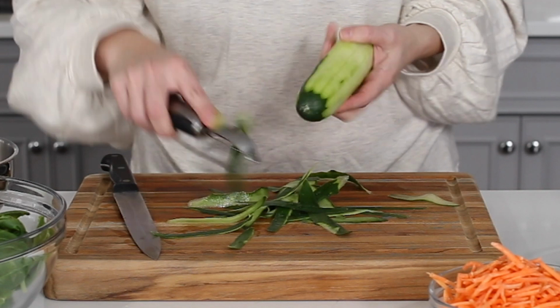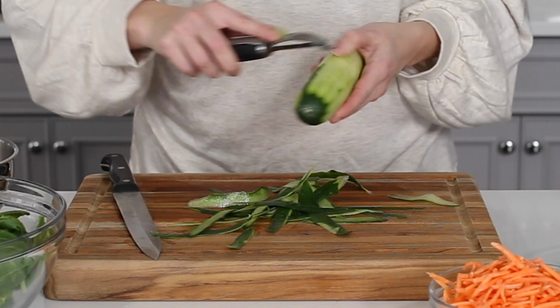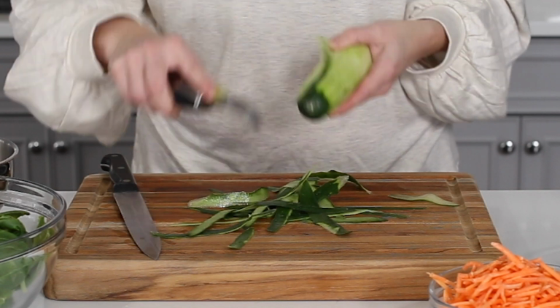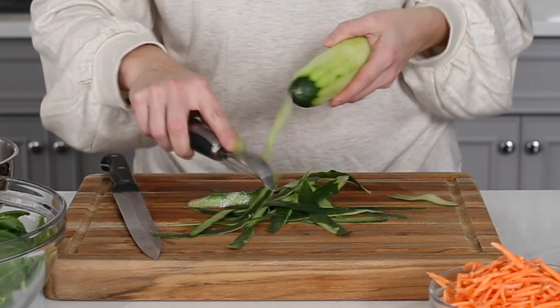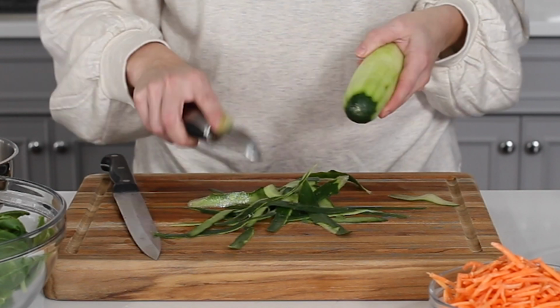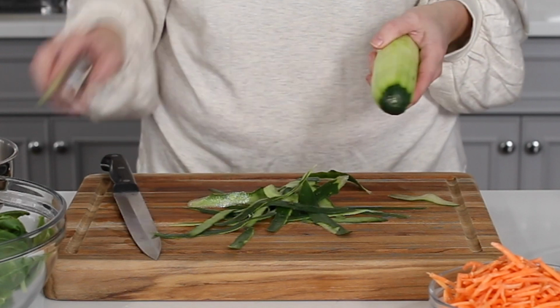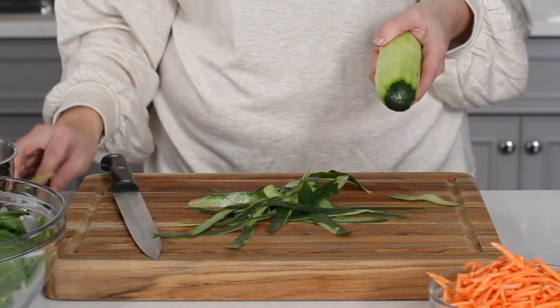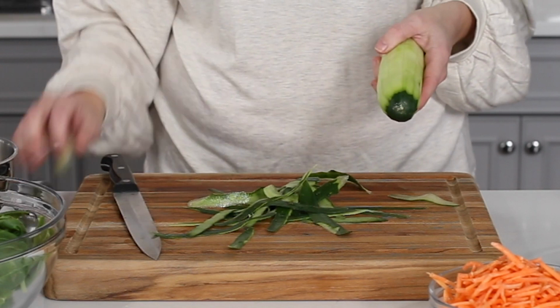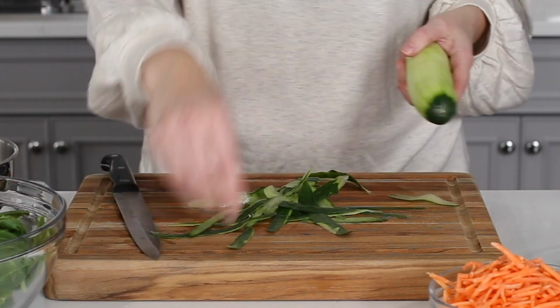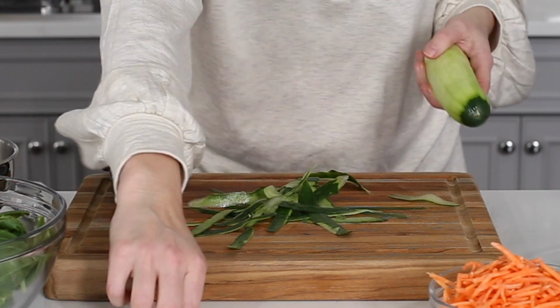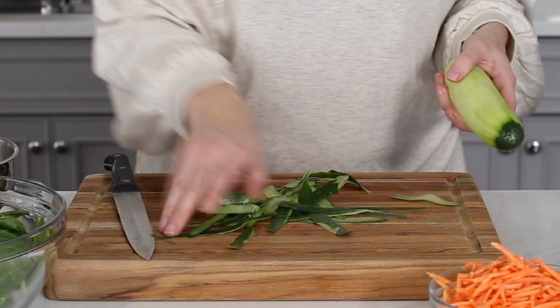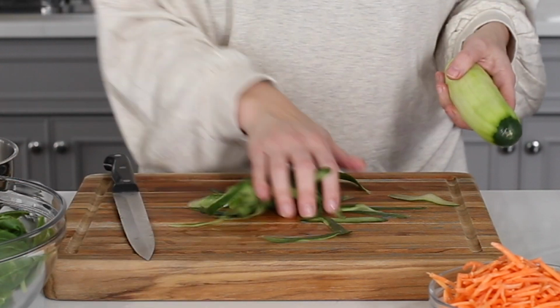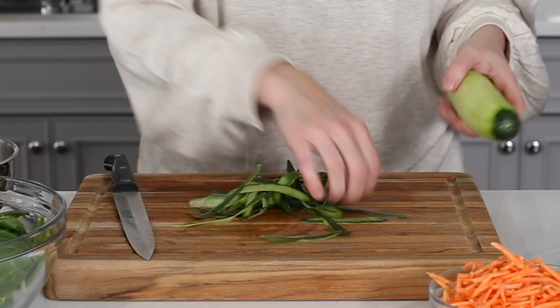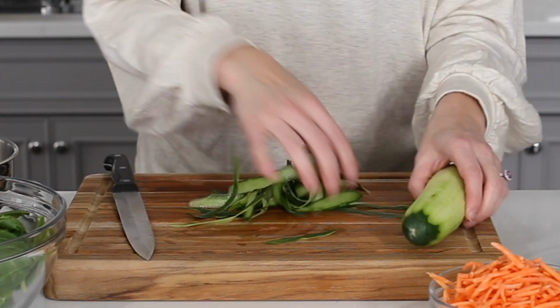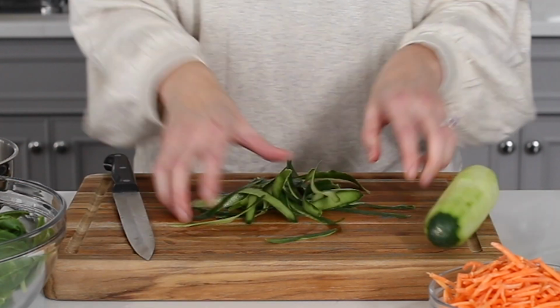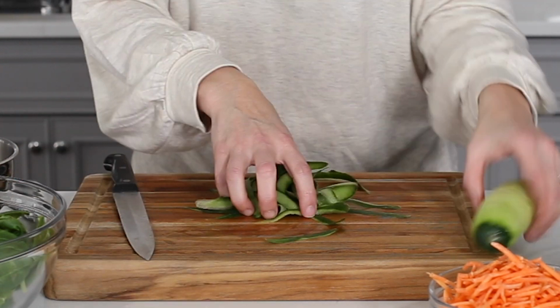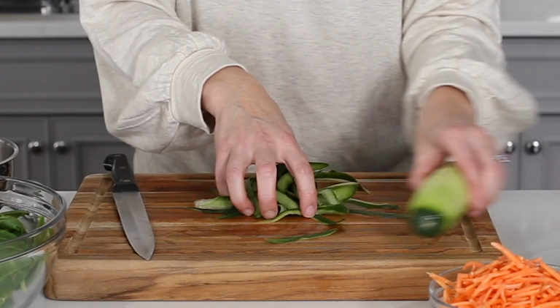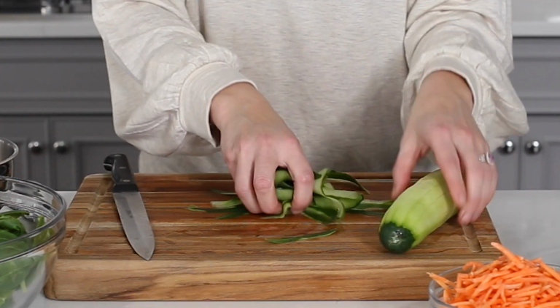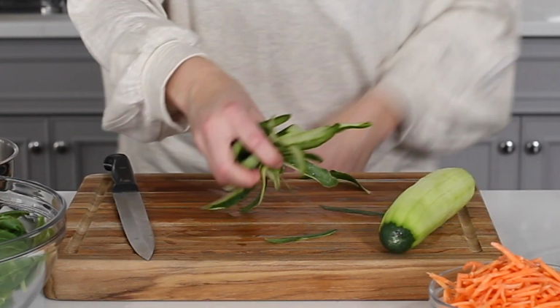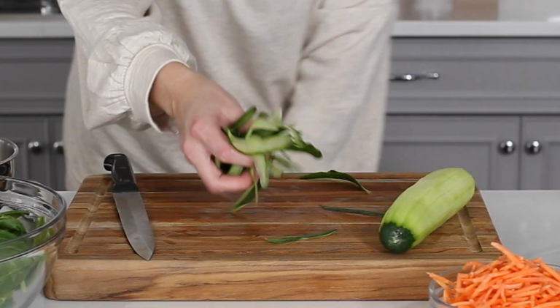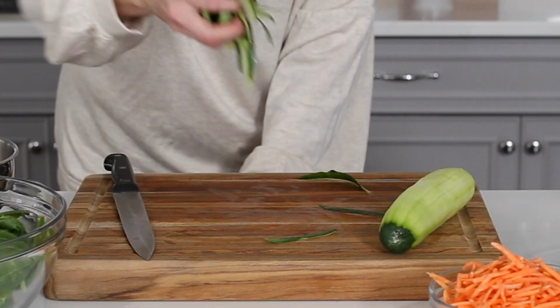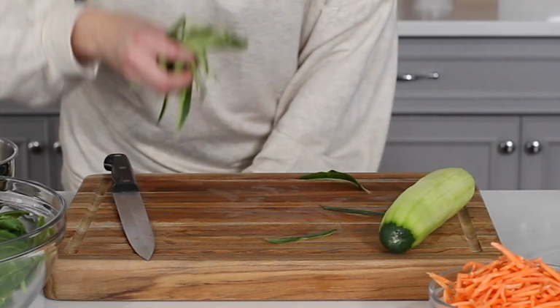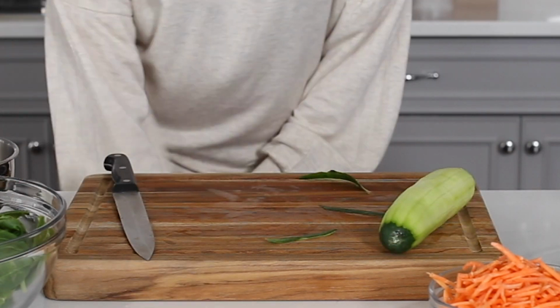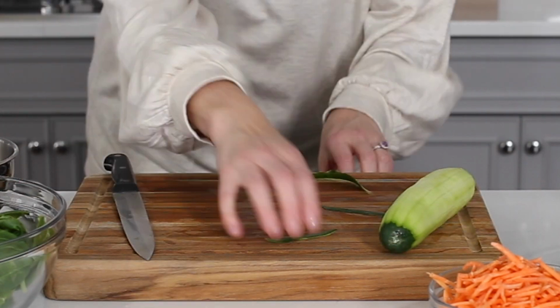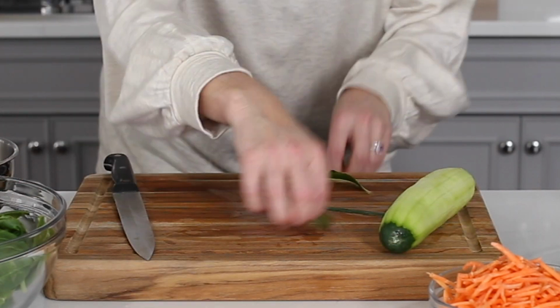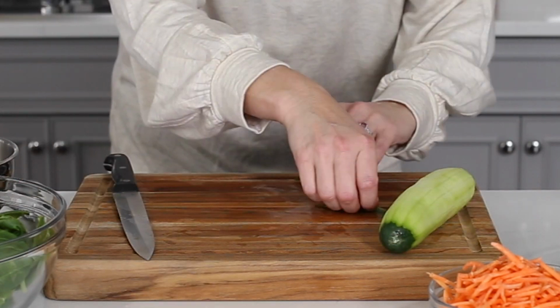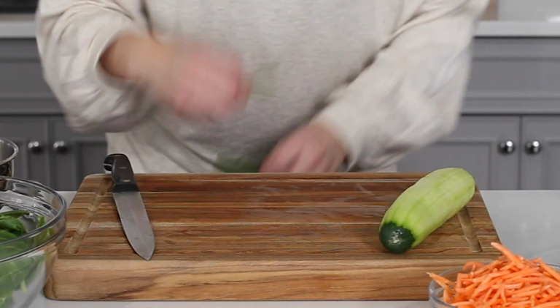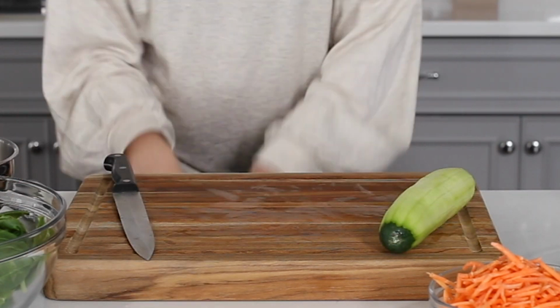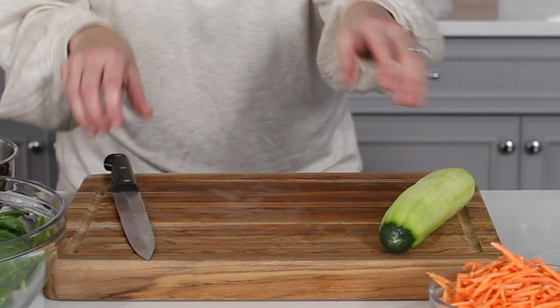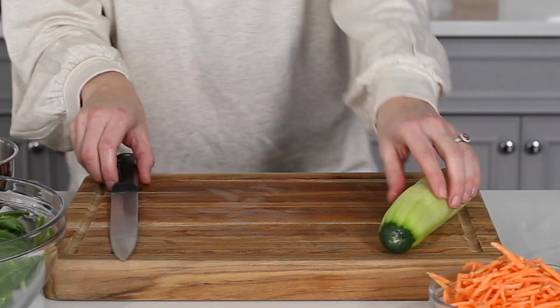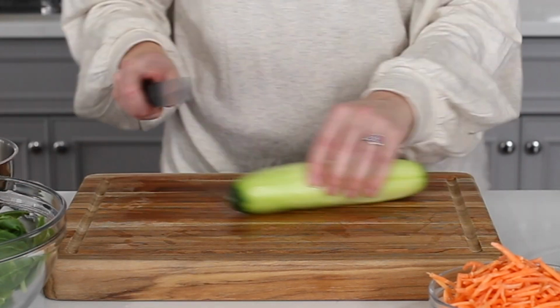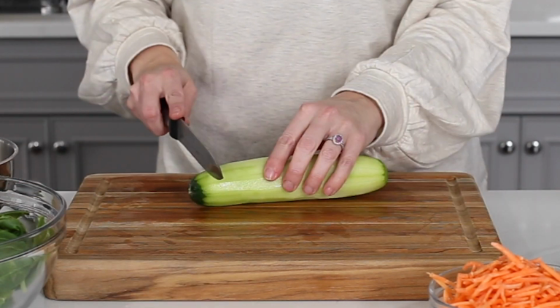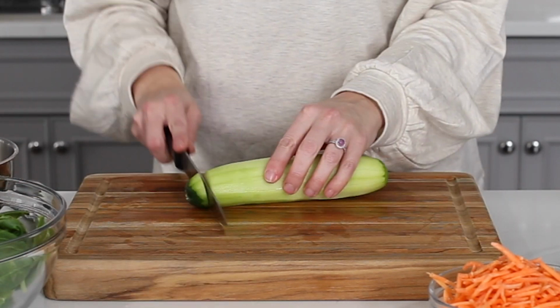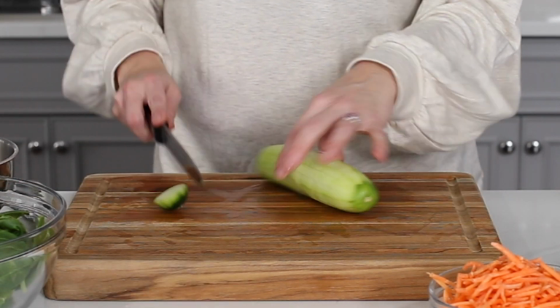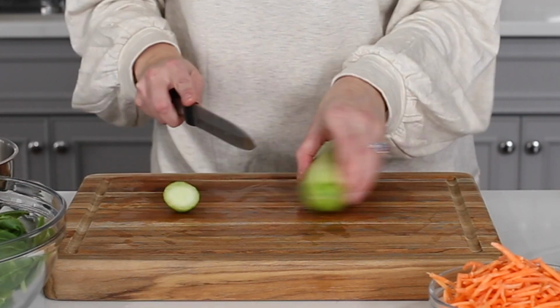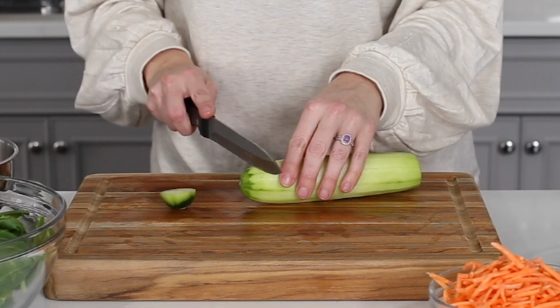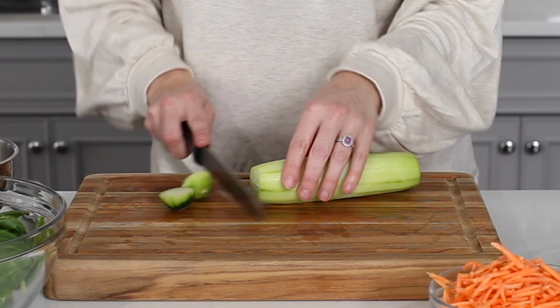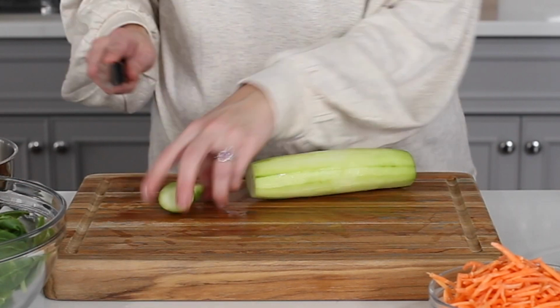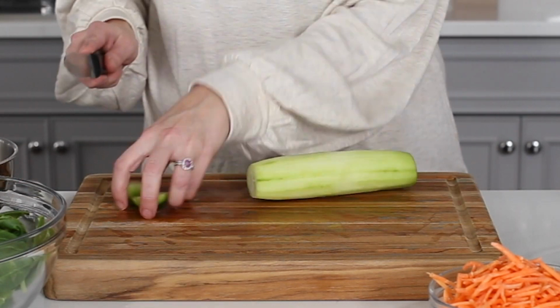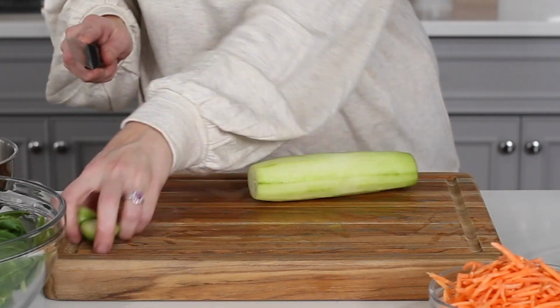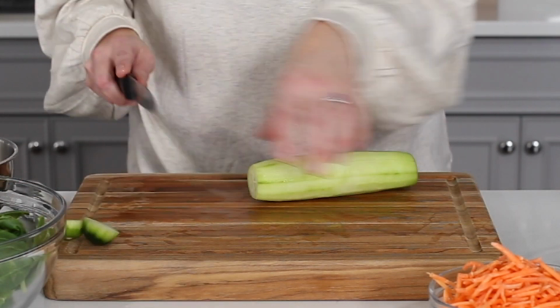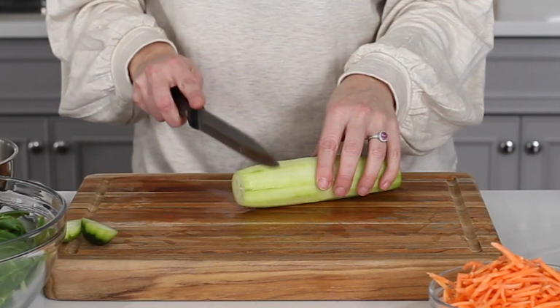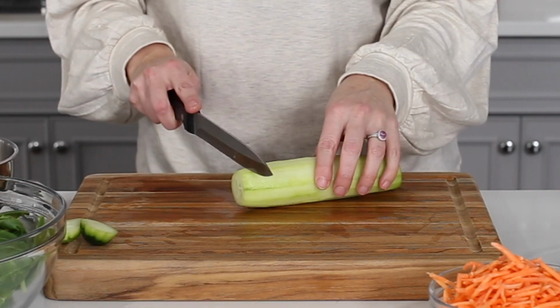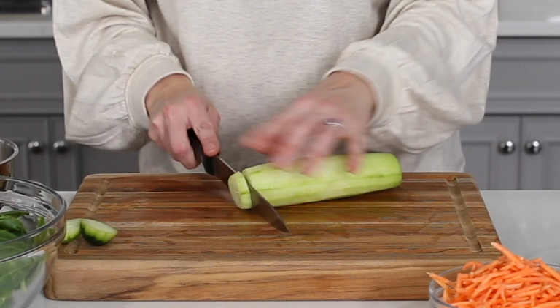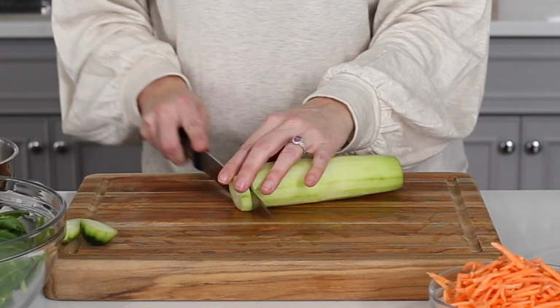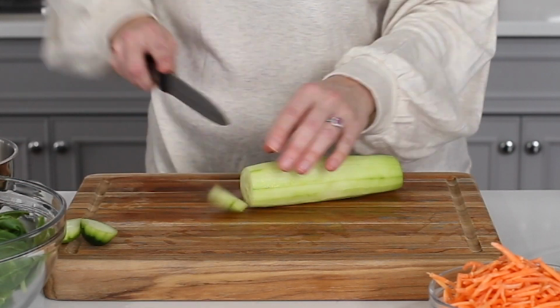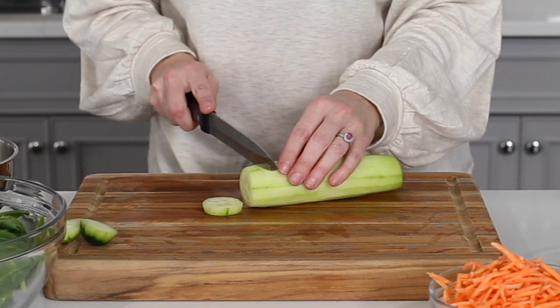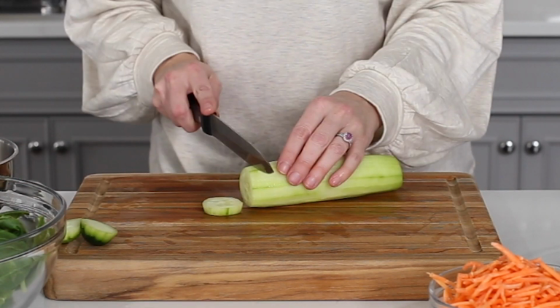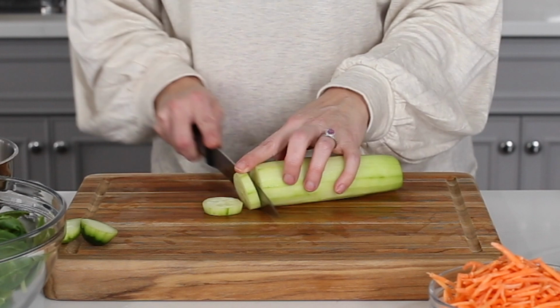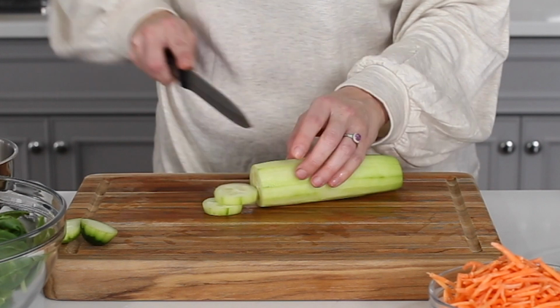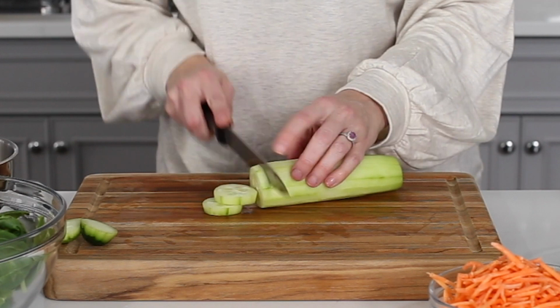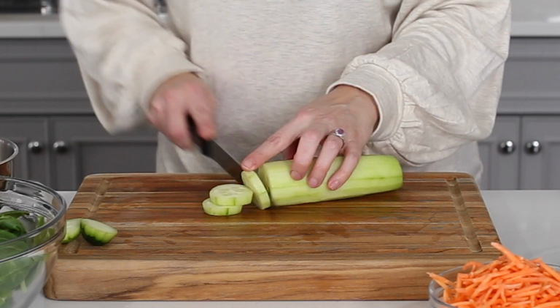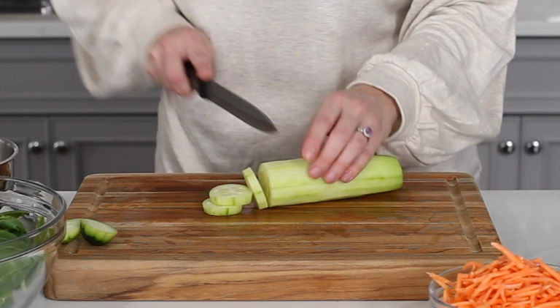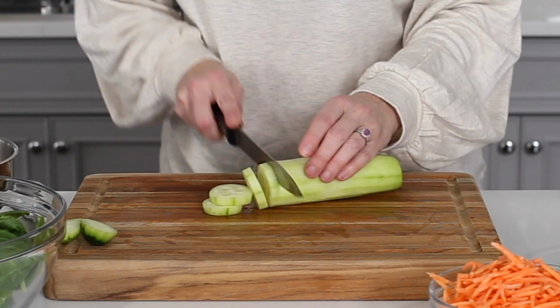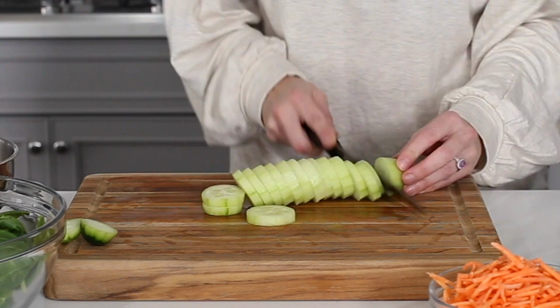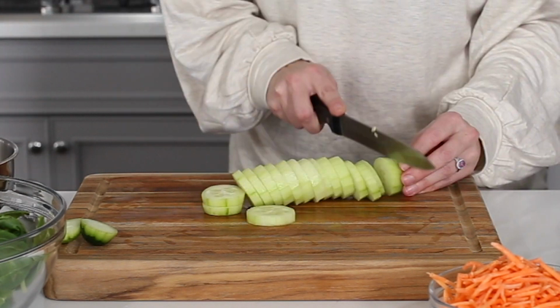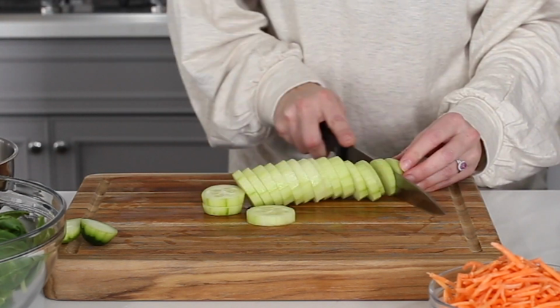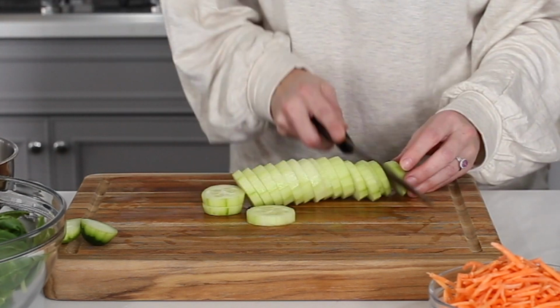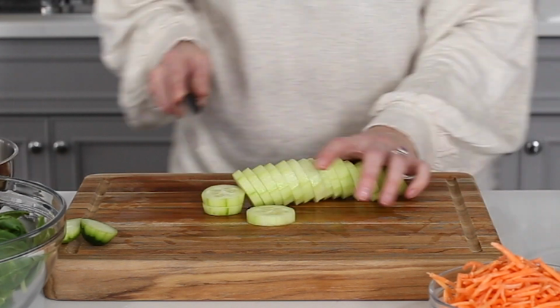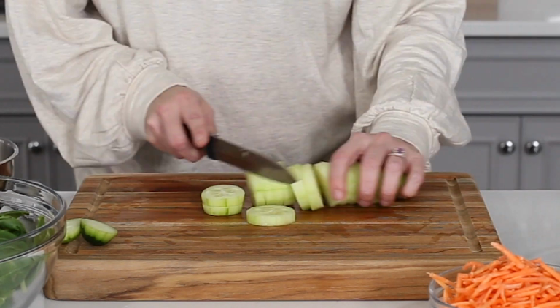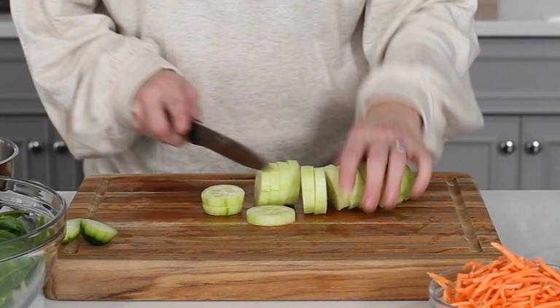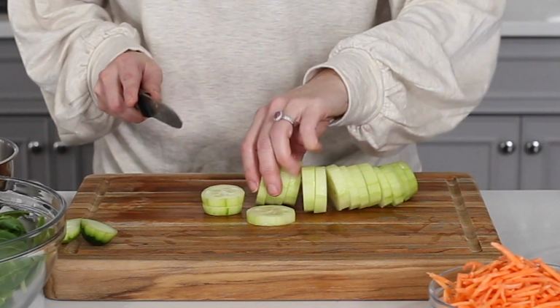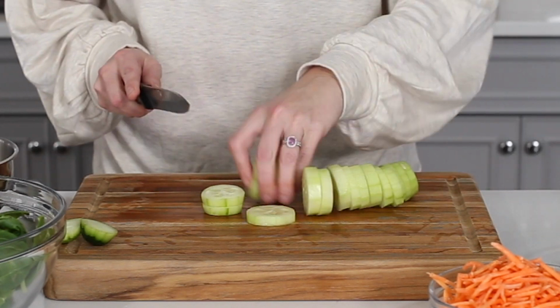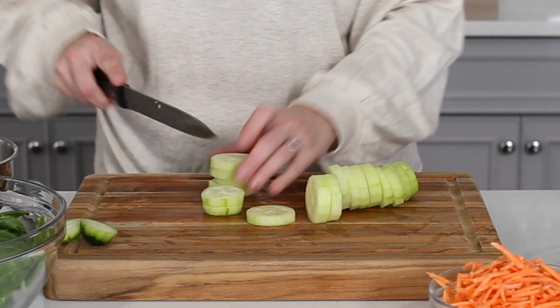Peel and chop the cucumber and then set aside. You can also remove the seeds if you prefer, but this step is not necessary.